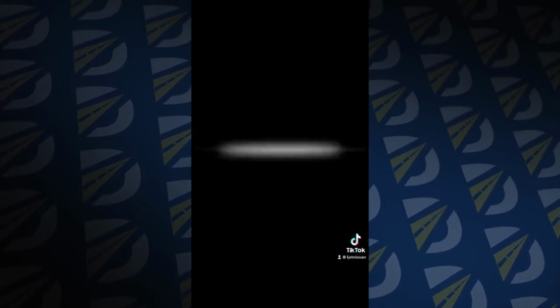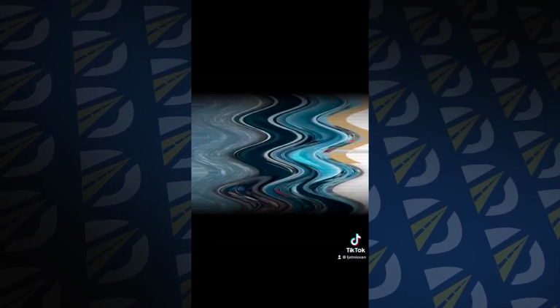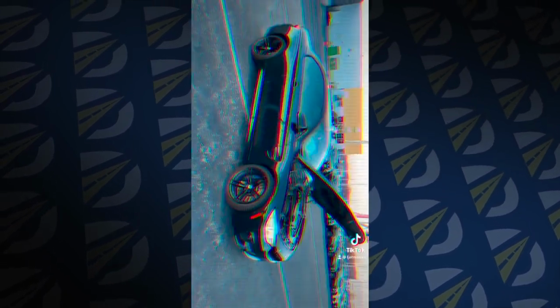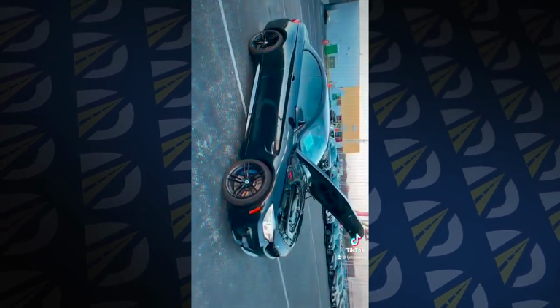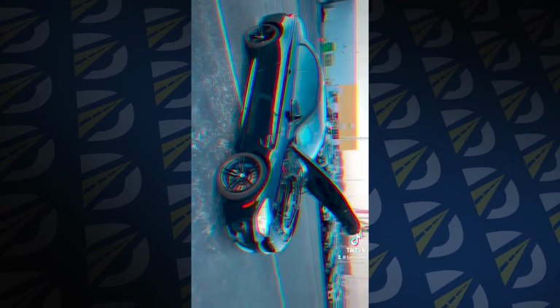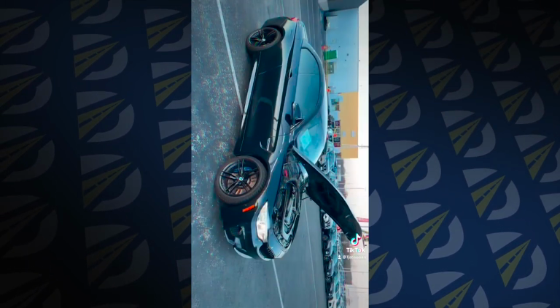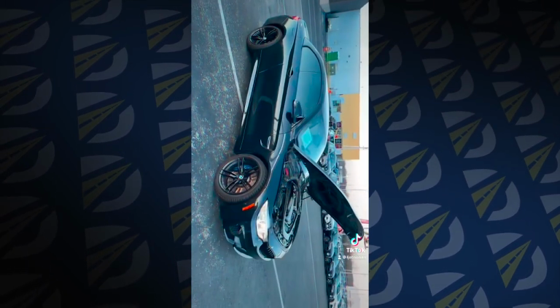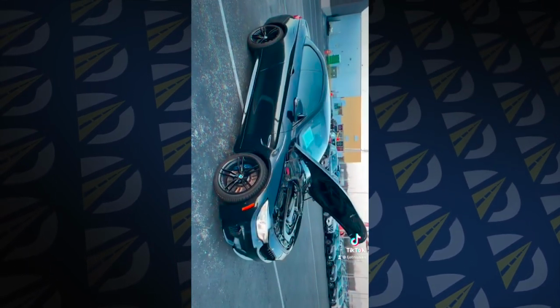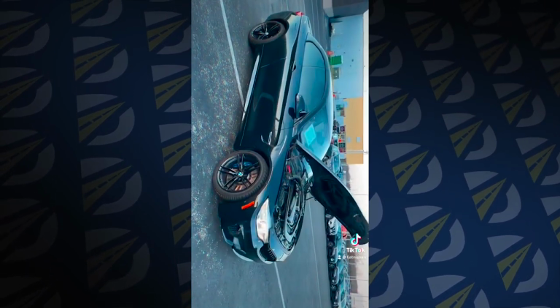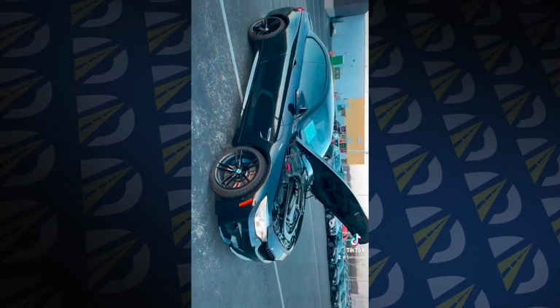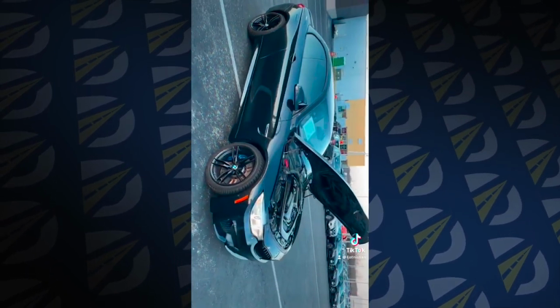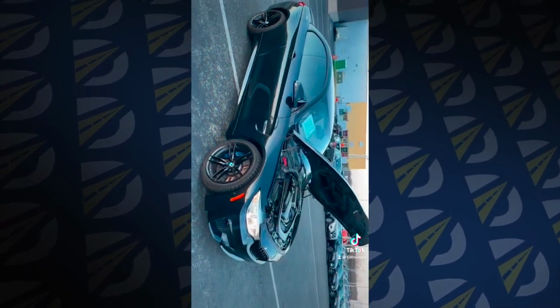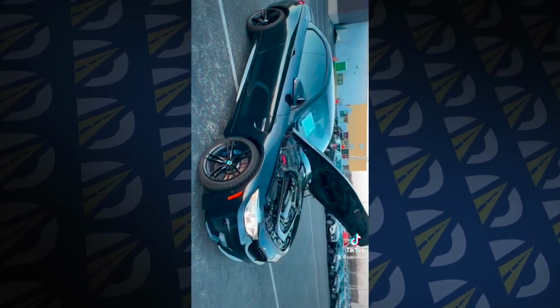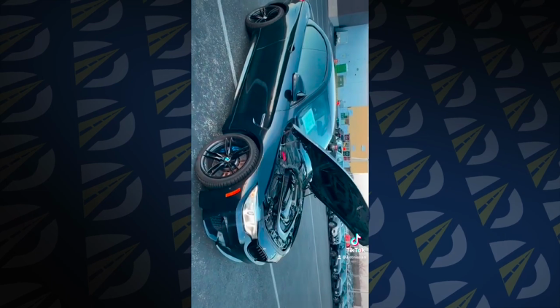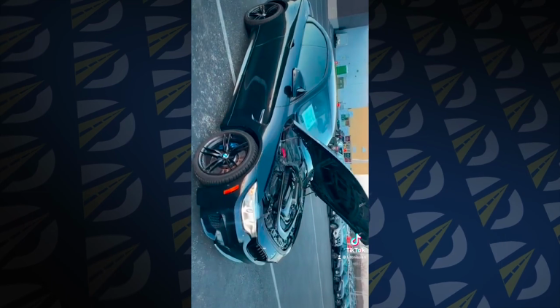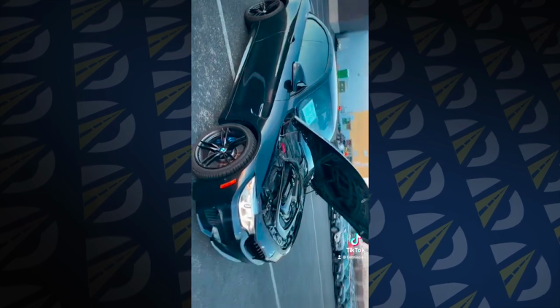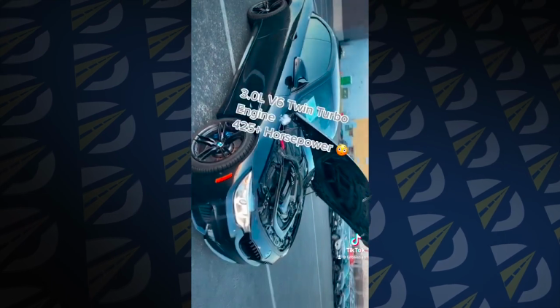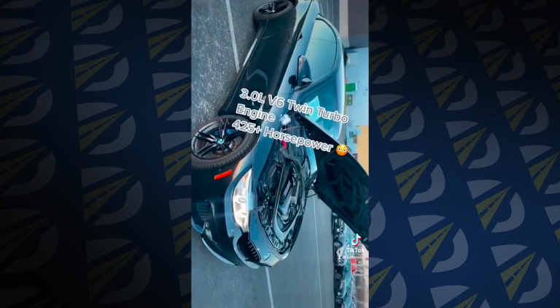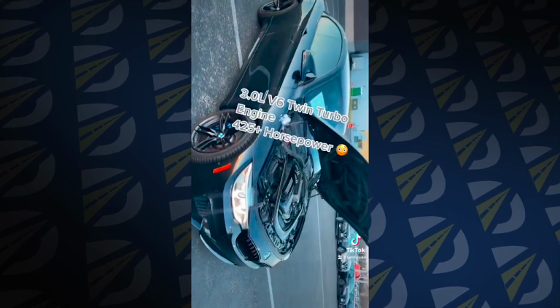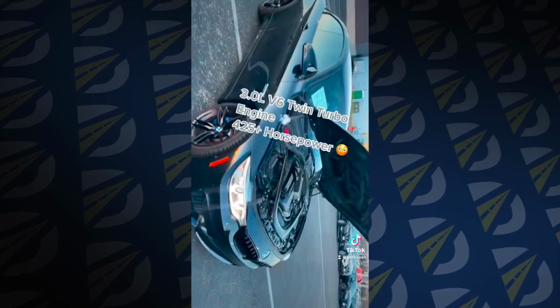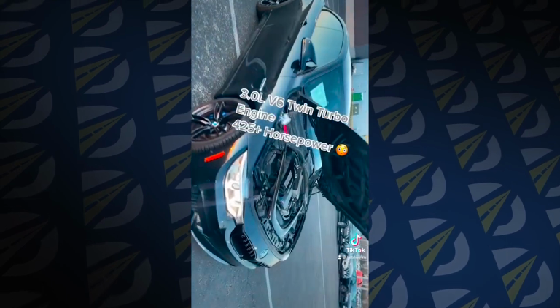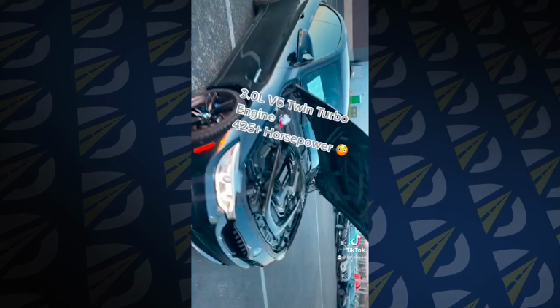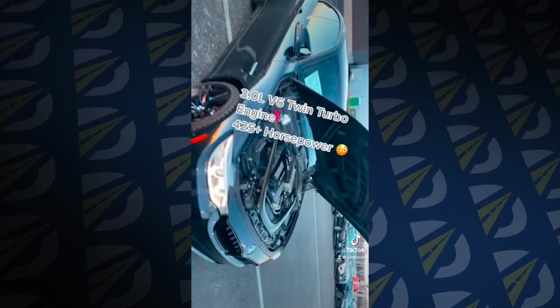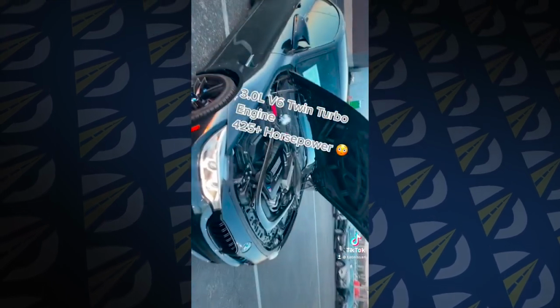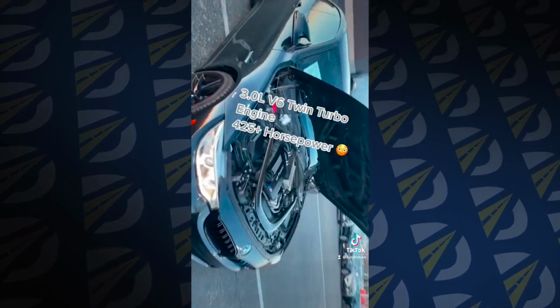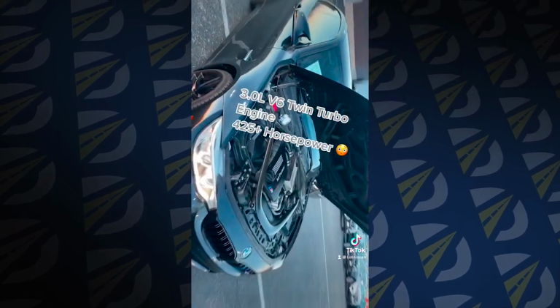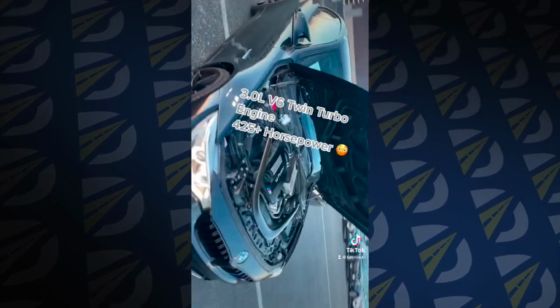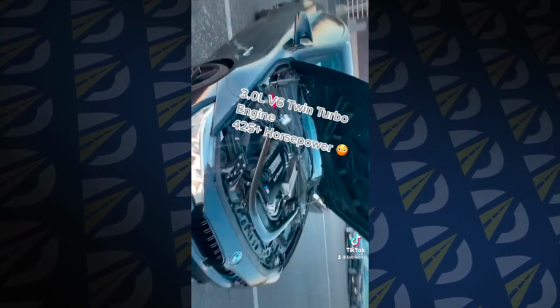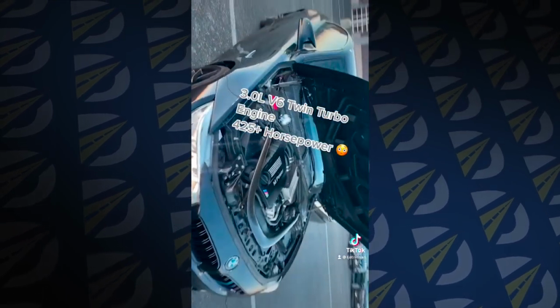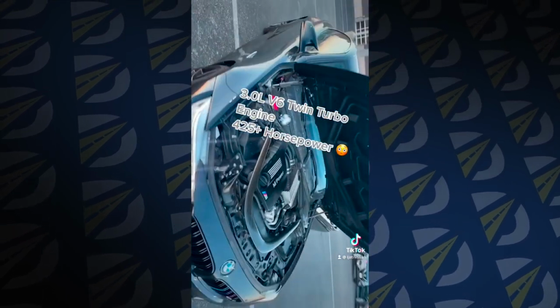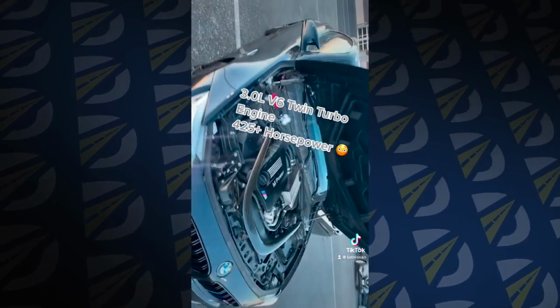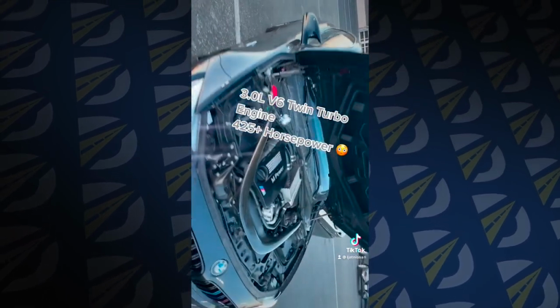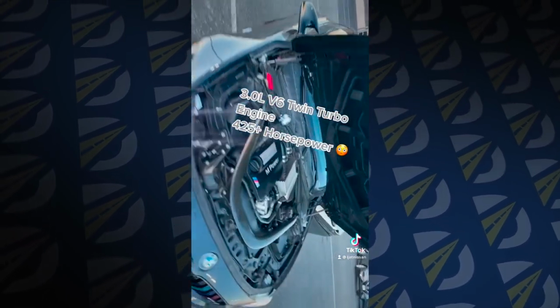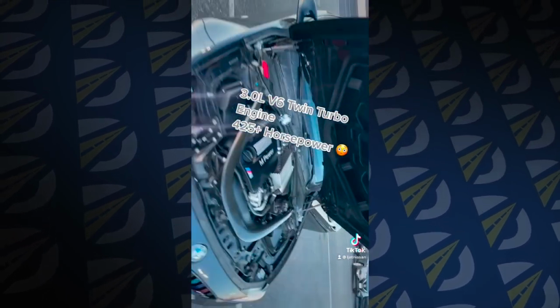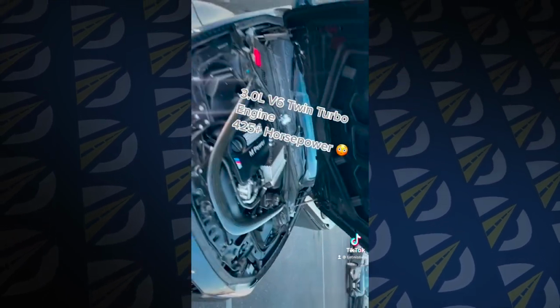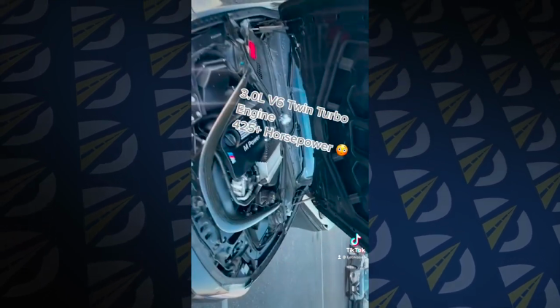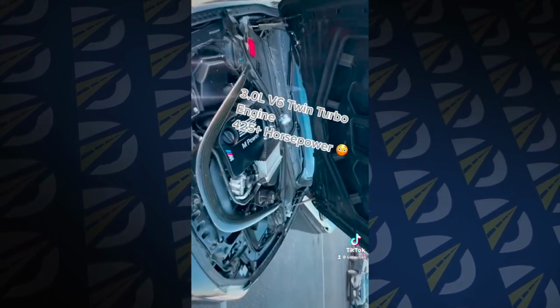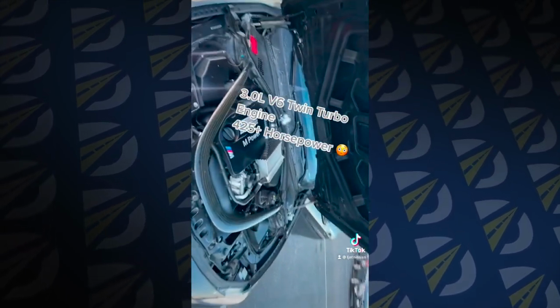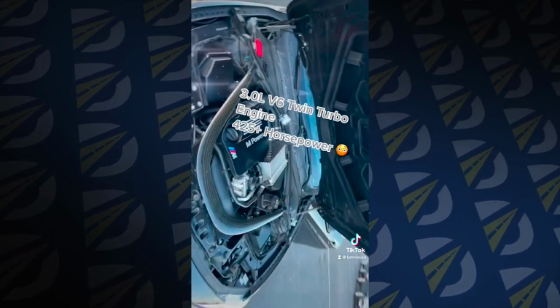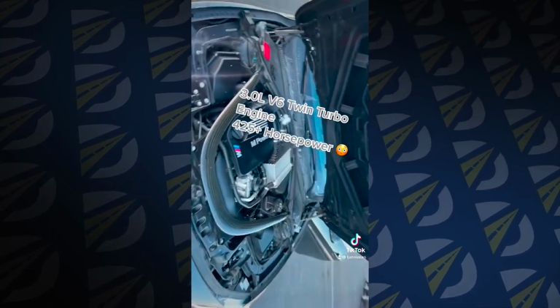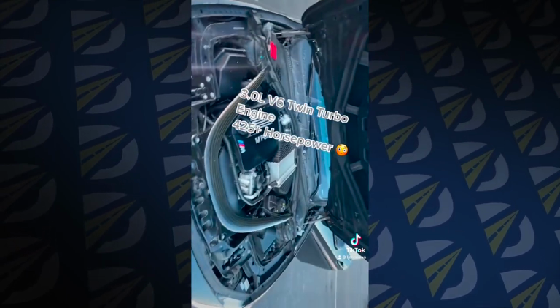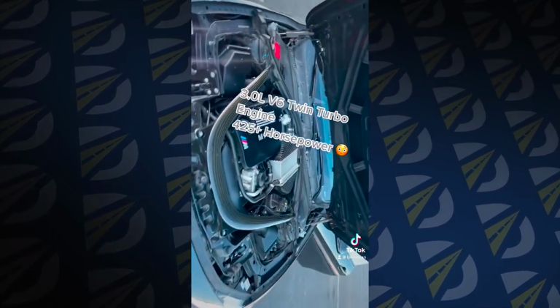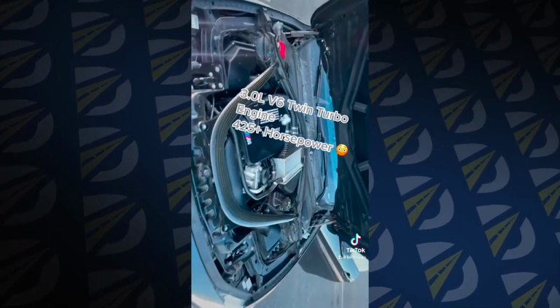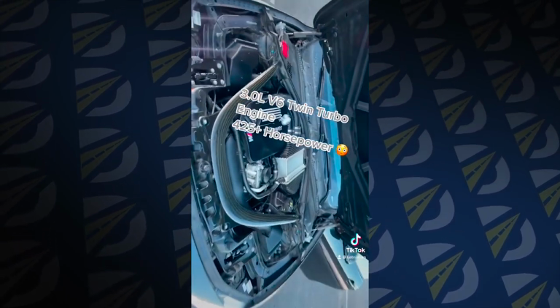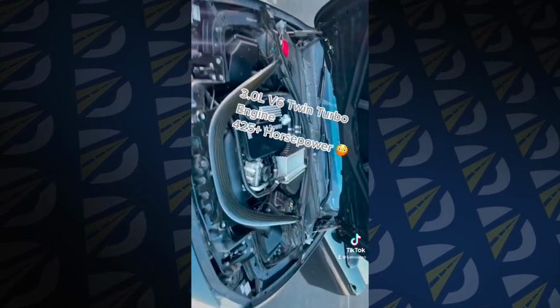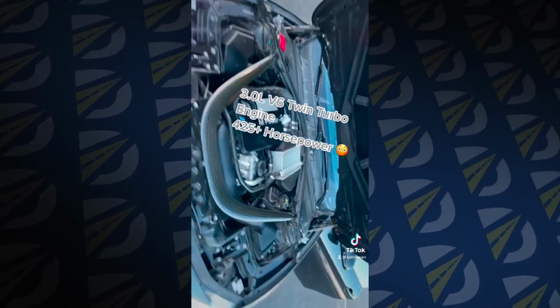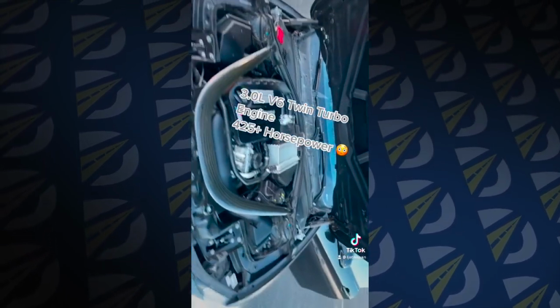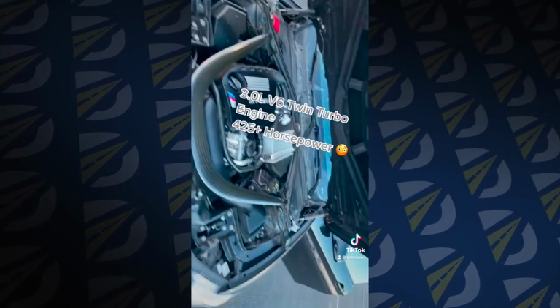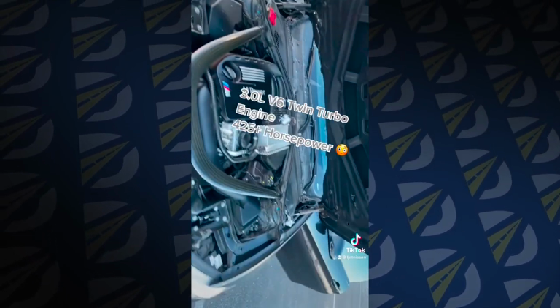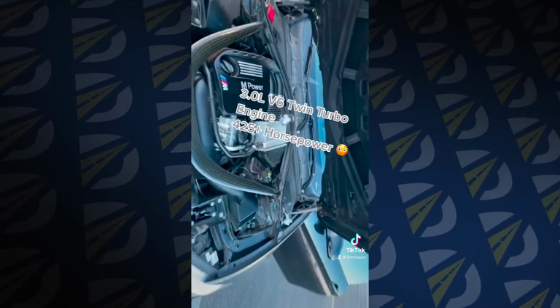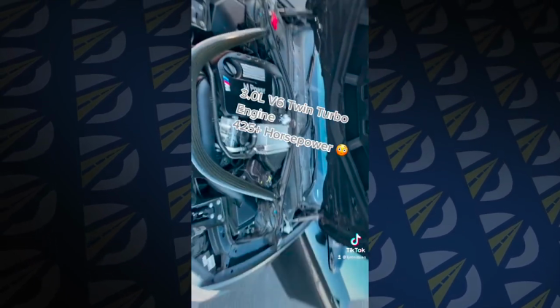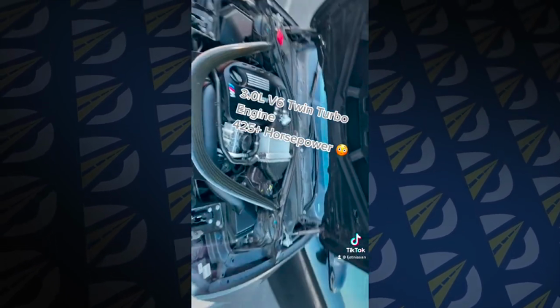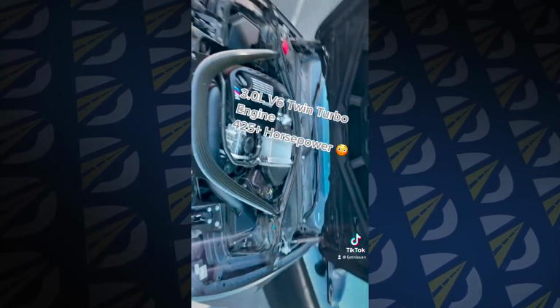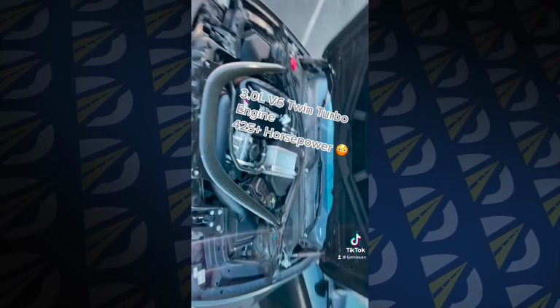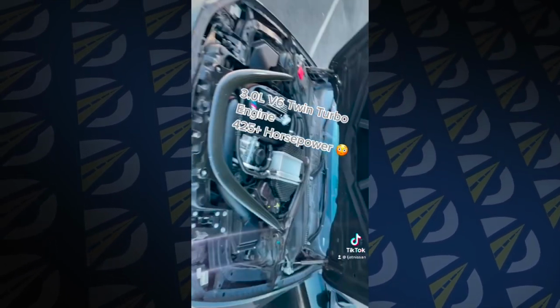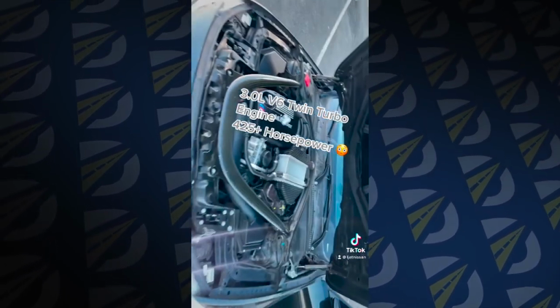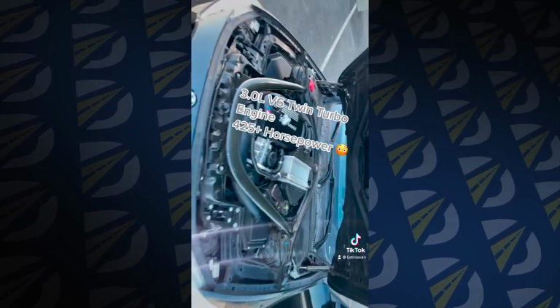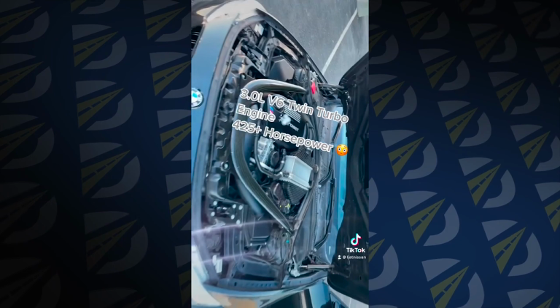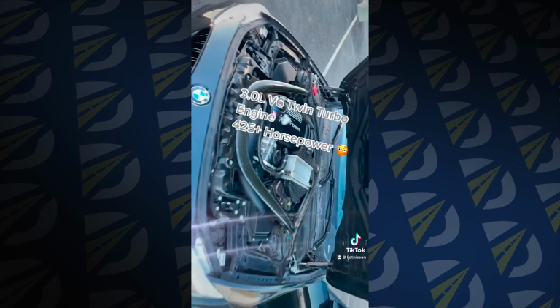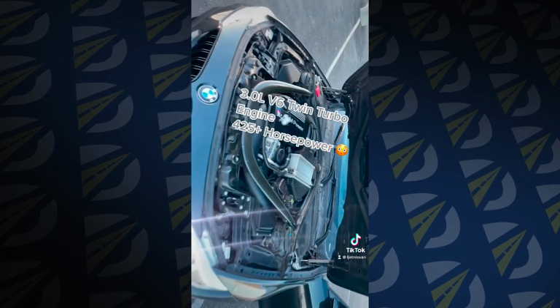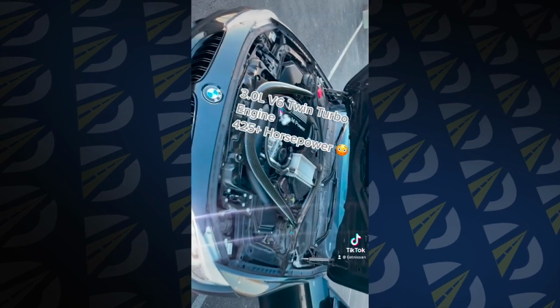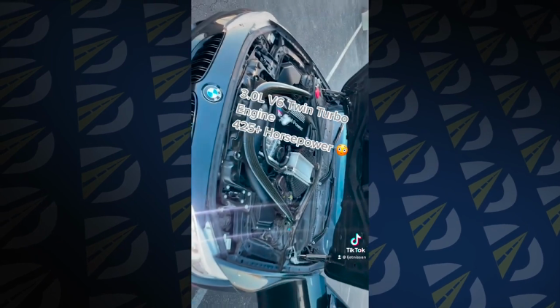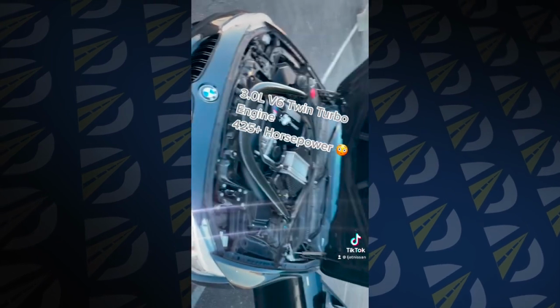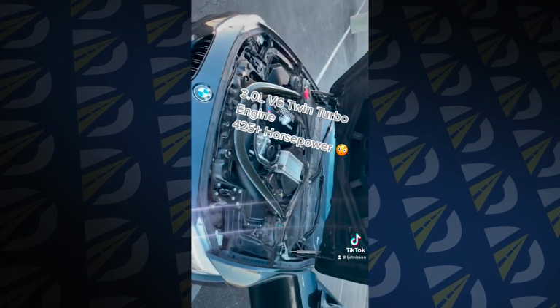Alright you guys, this beauty has a 3 liter 6 cylinder engine pushing out over 425 horsepower. This thing is a beast.